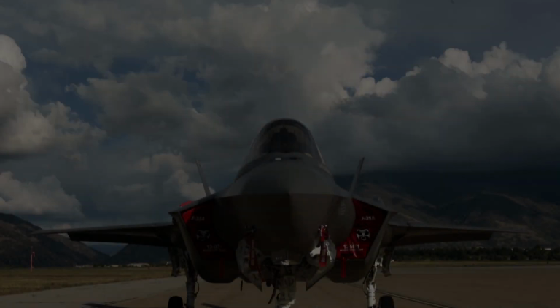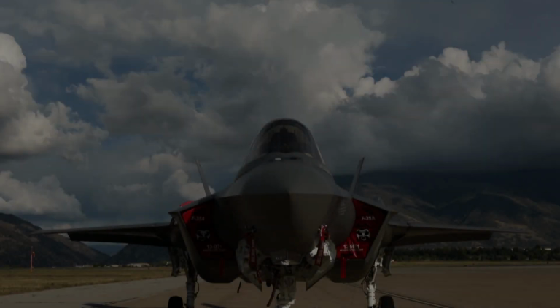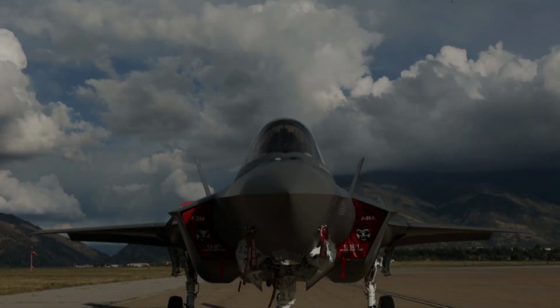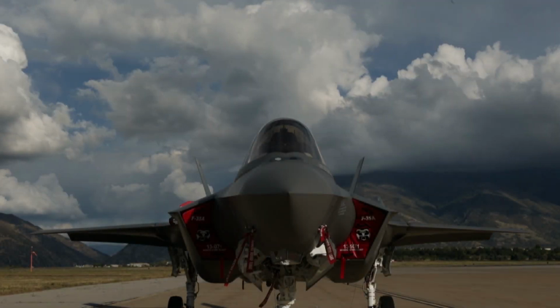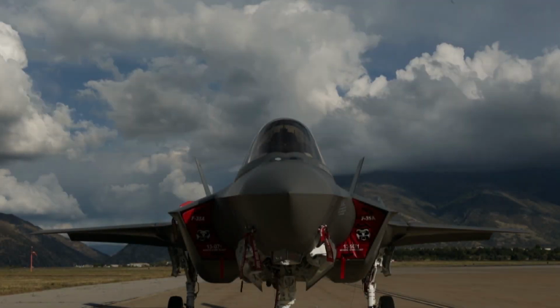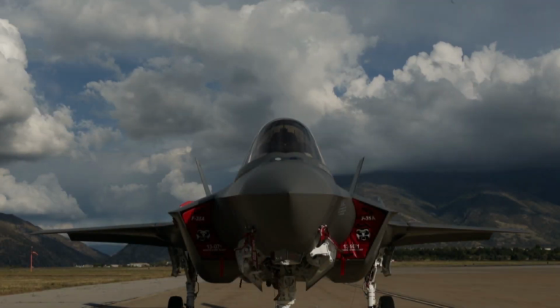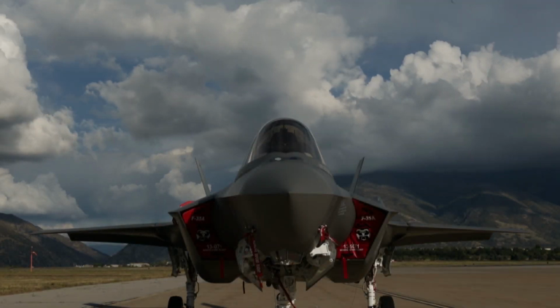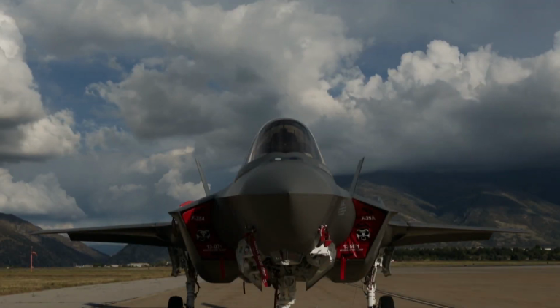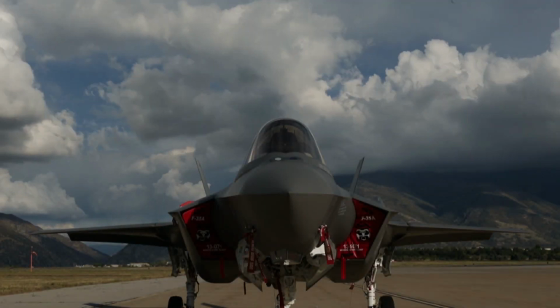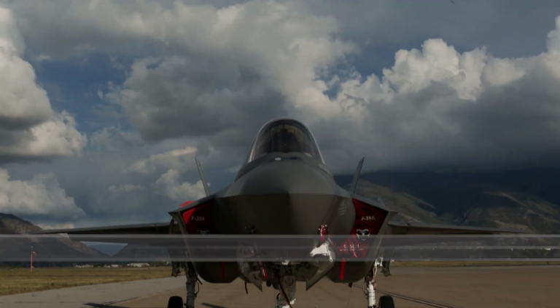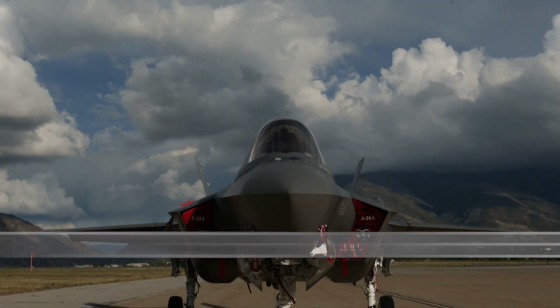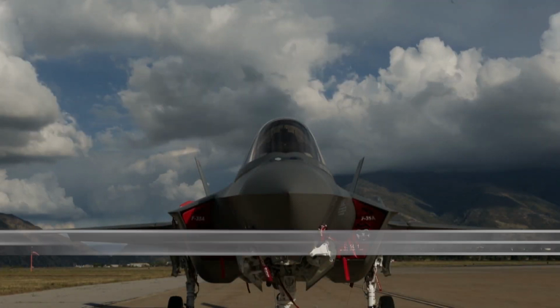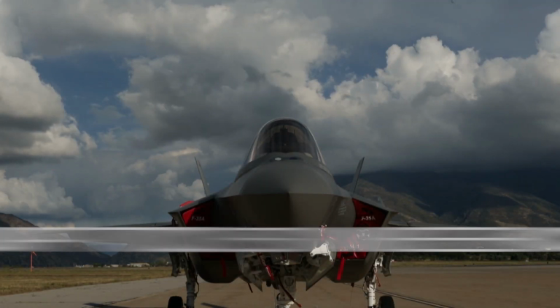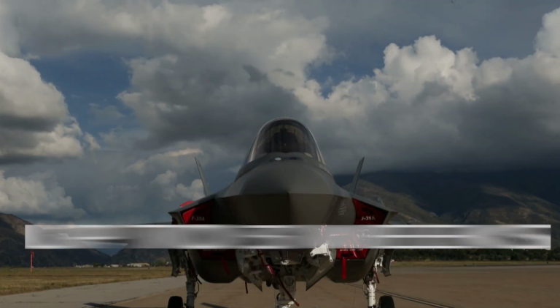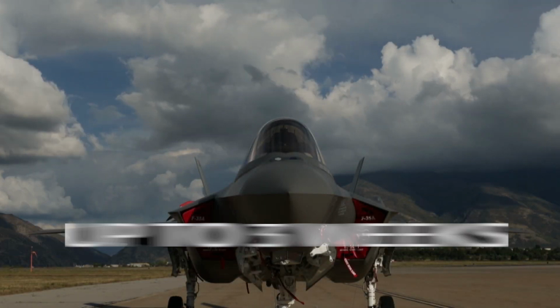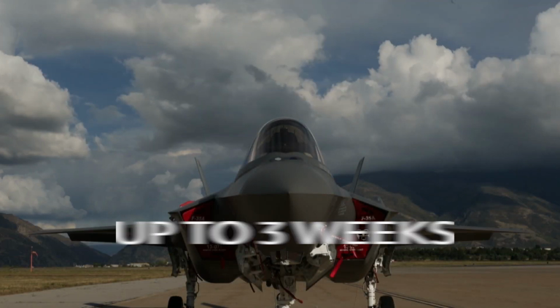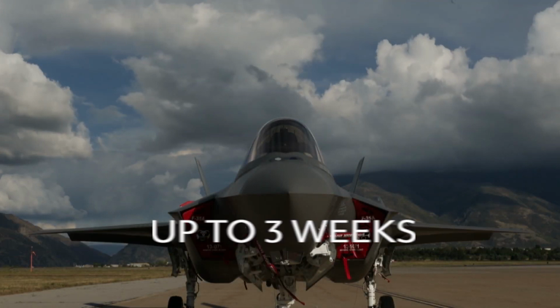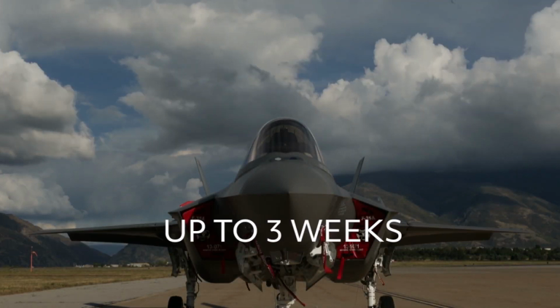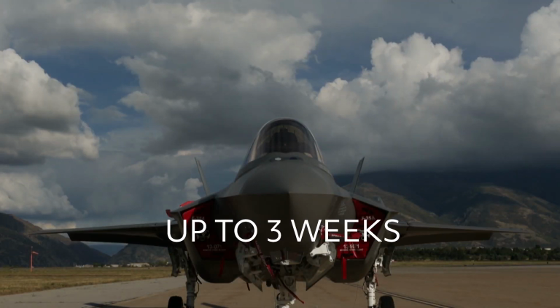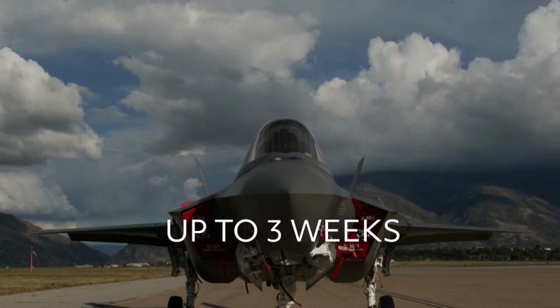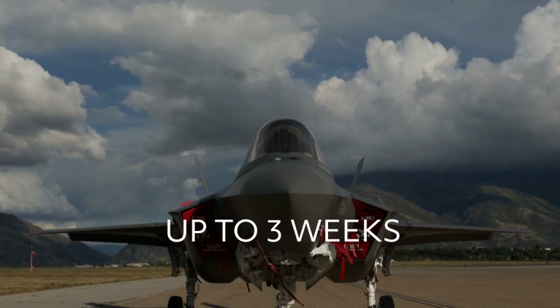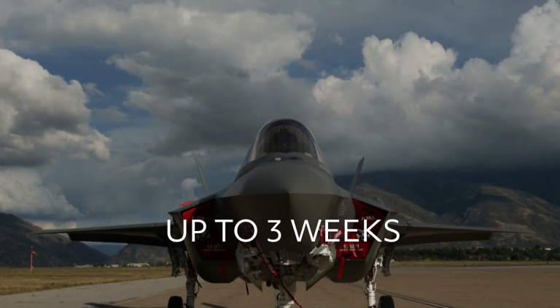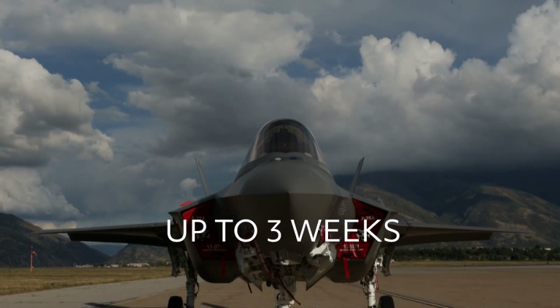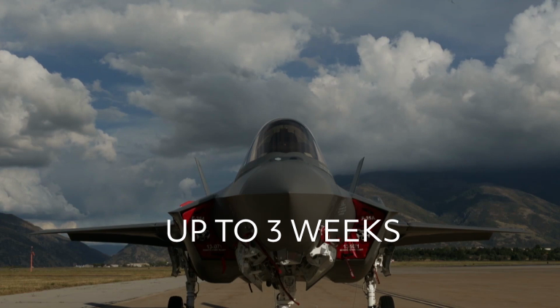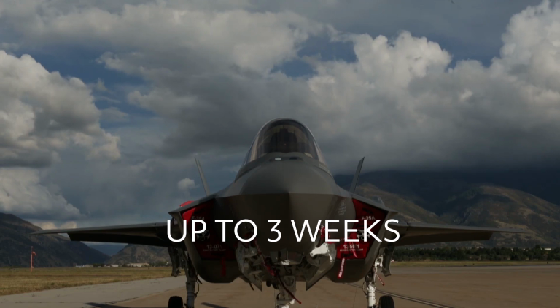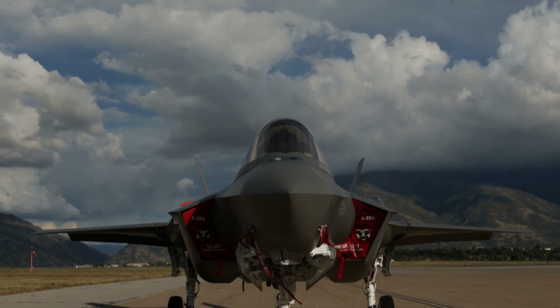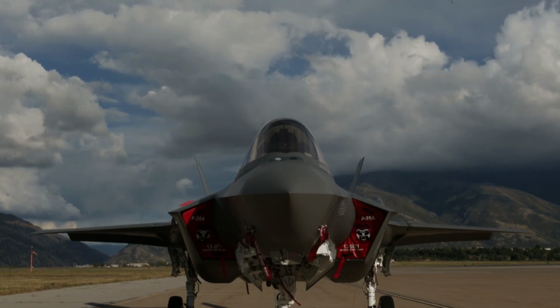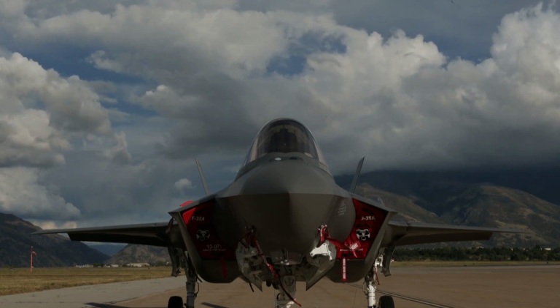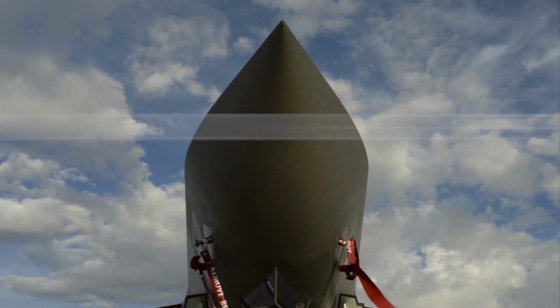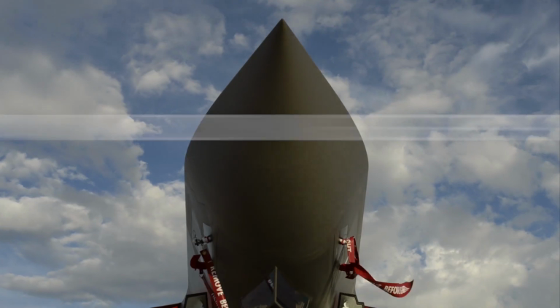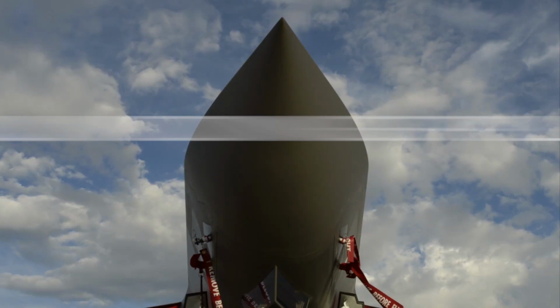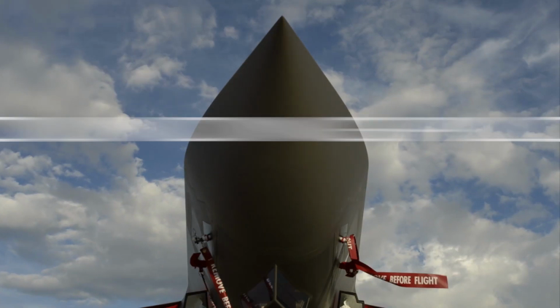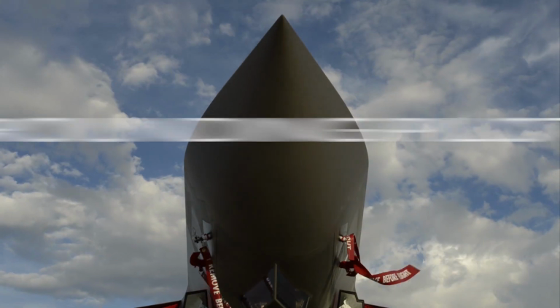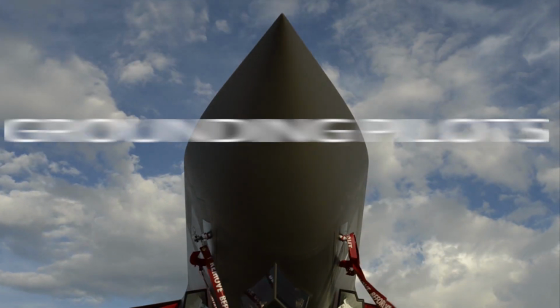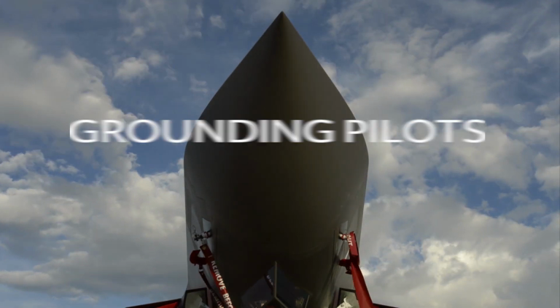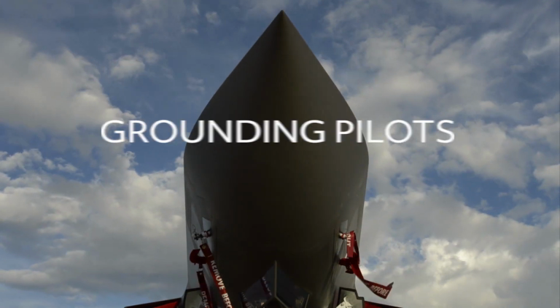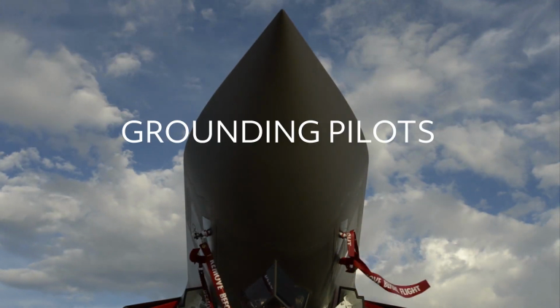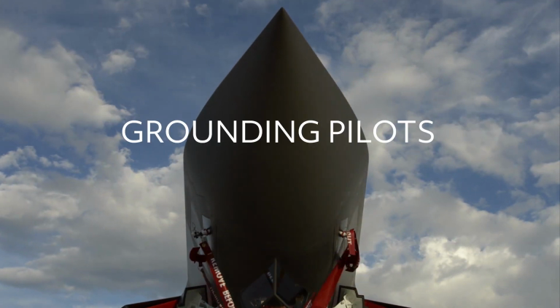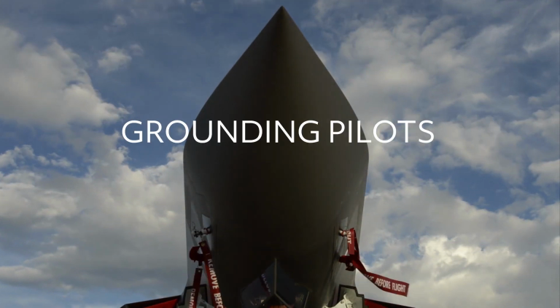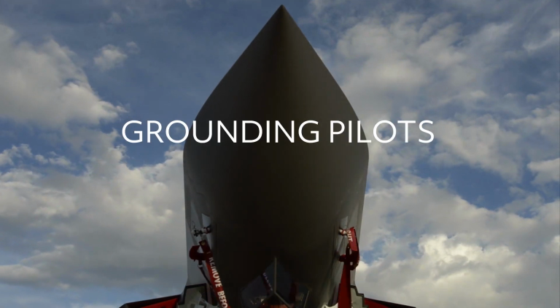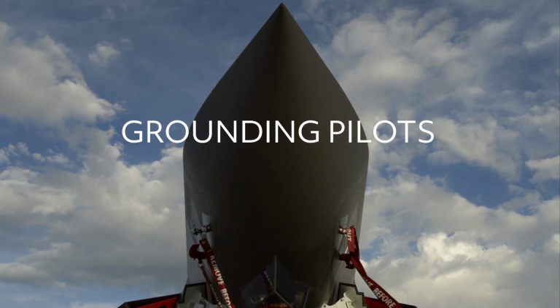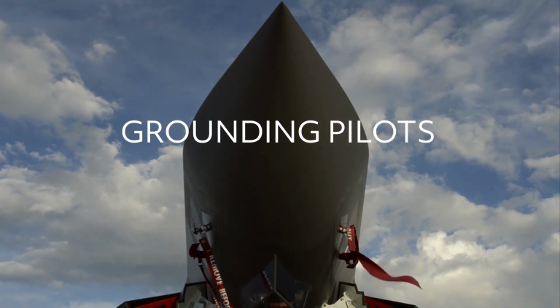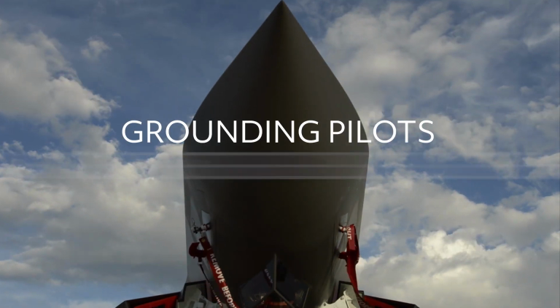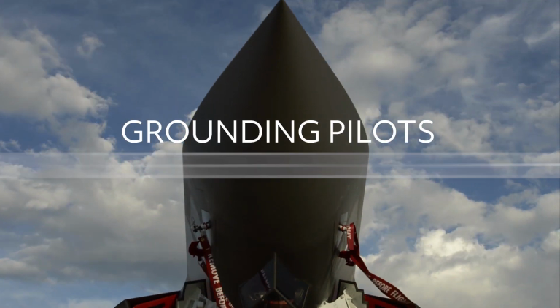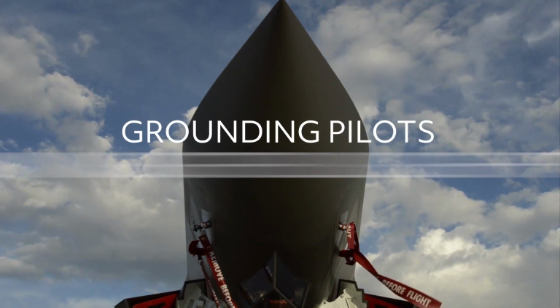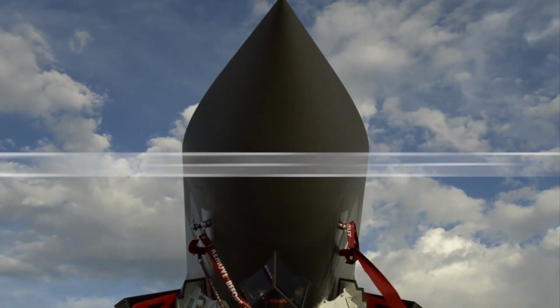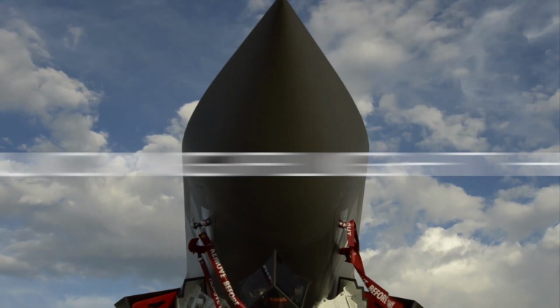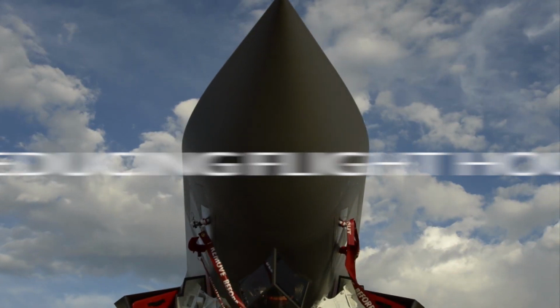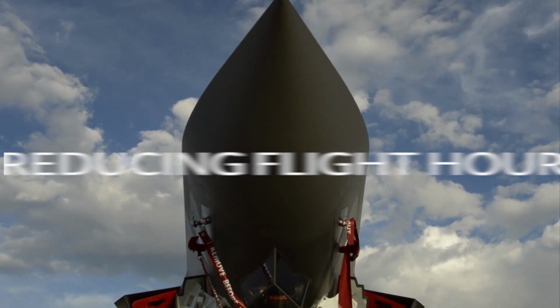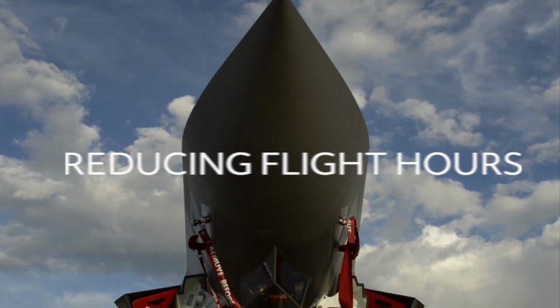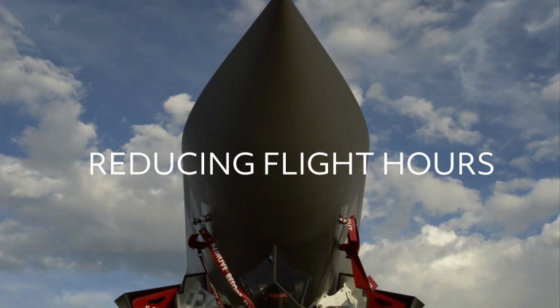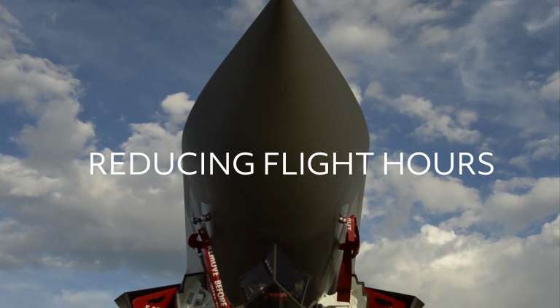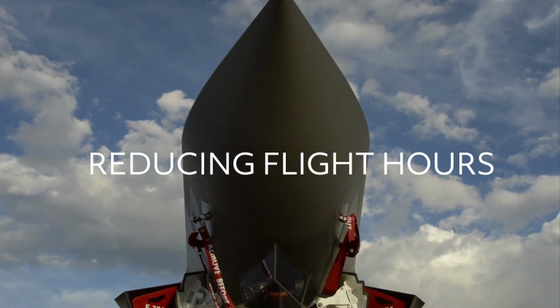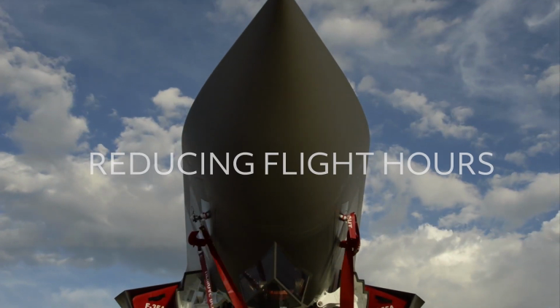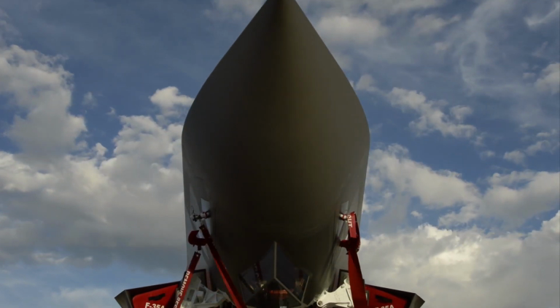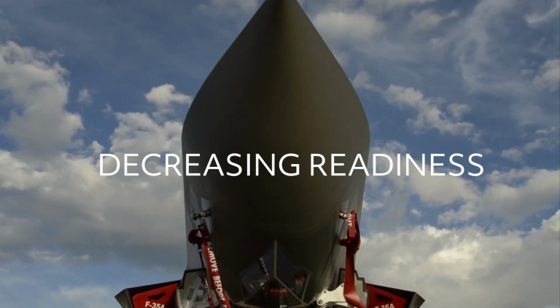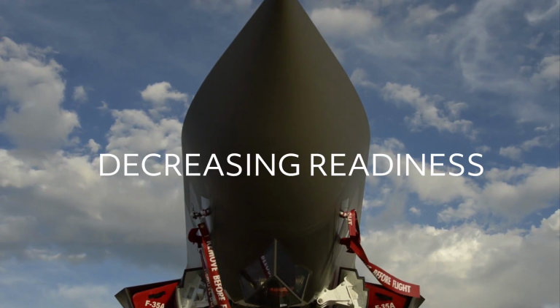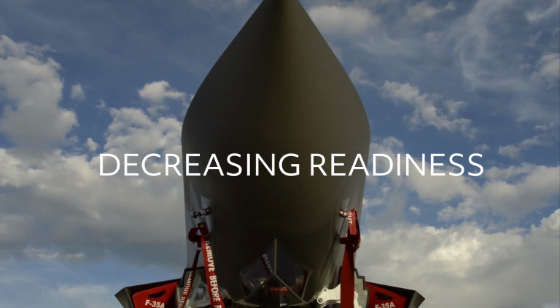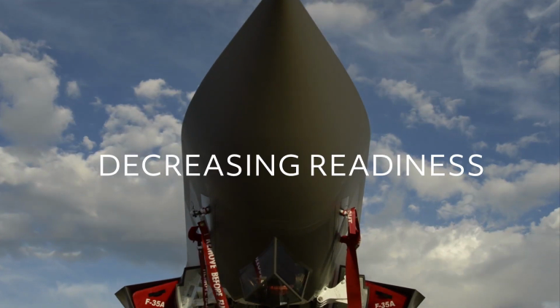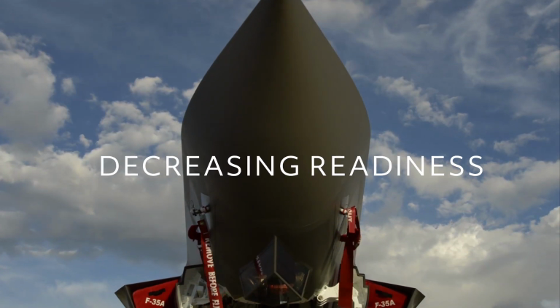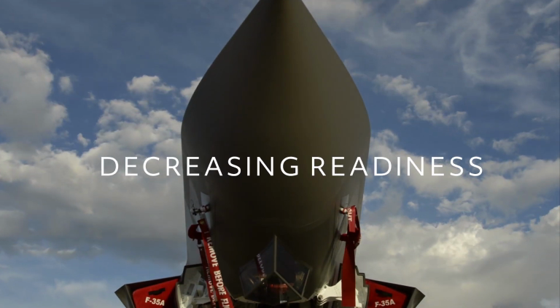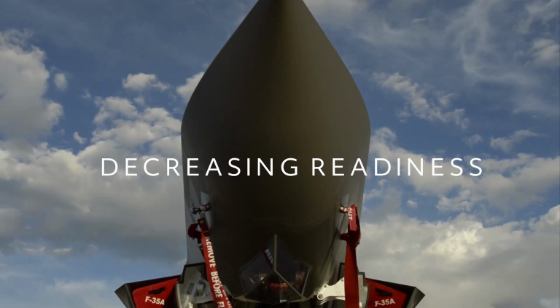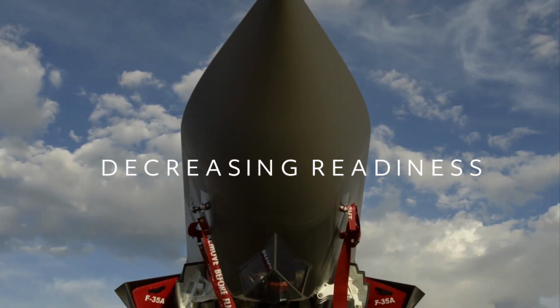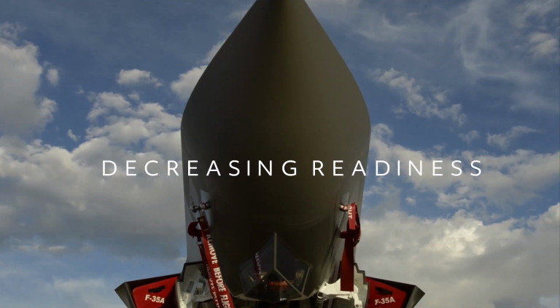But a traditional helmet fitting can take weeks, grounding pilots, reducing flight hours, and risking mission readiness.